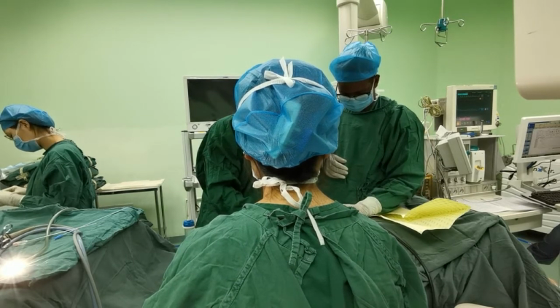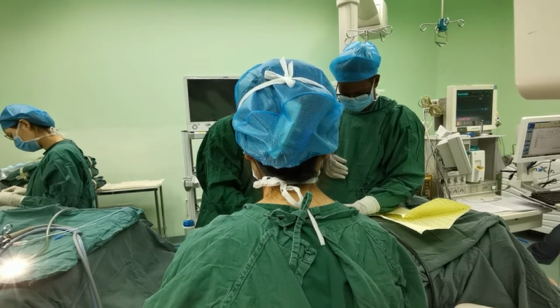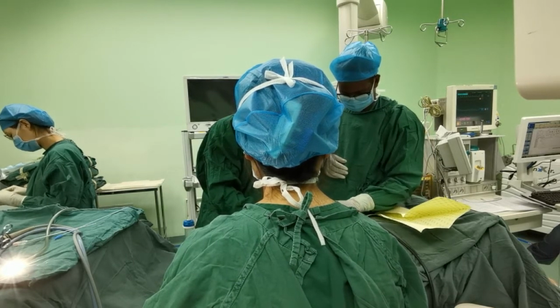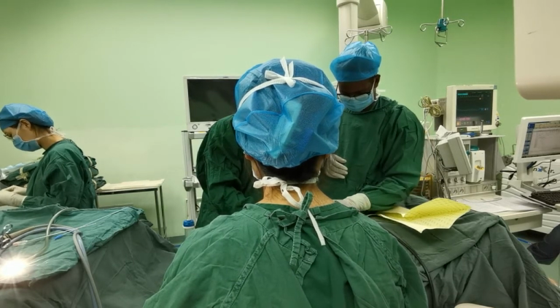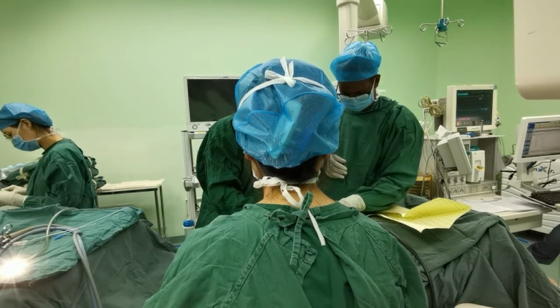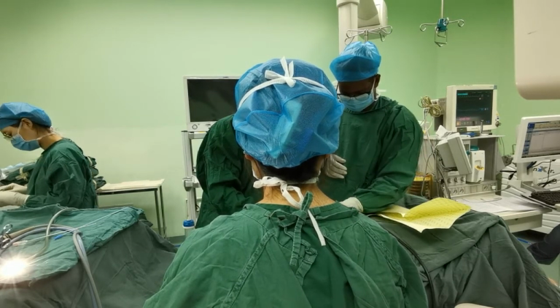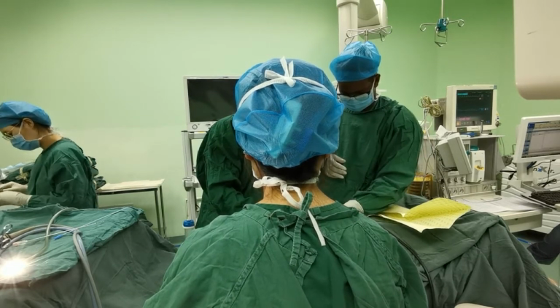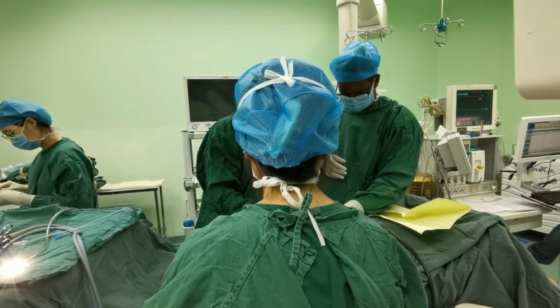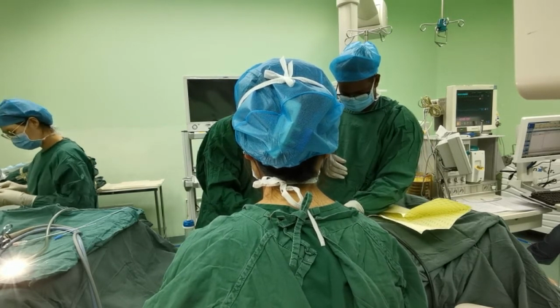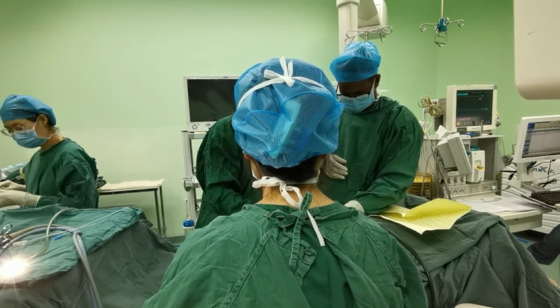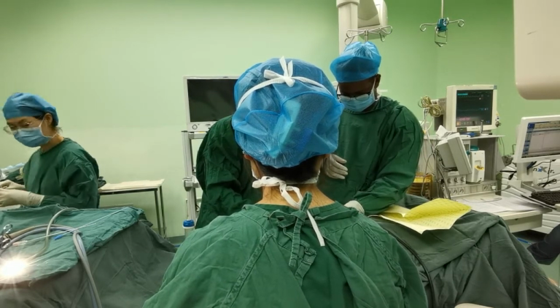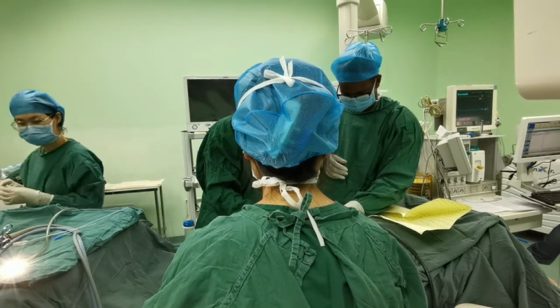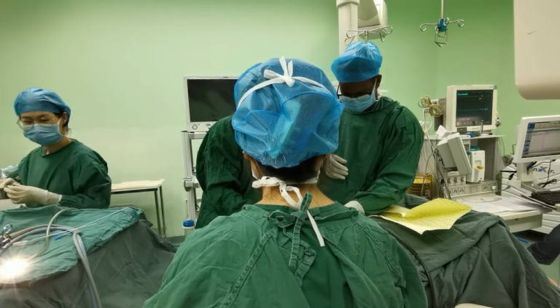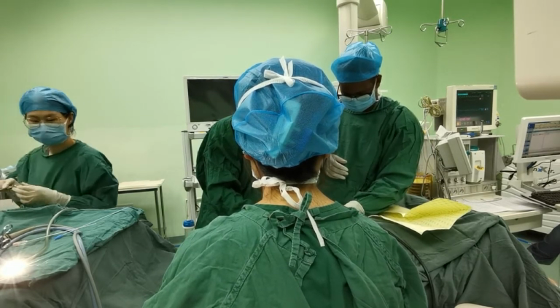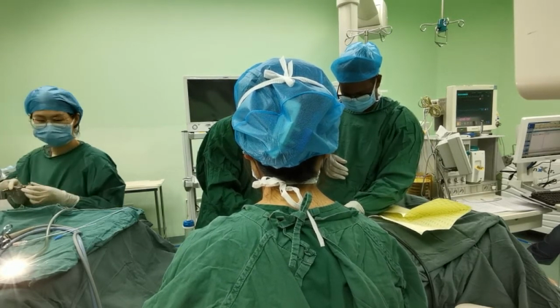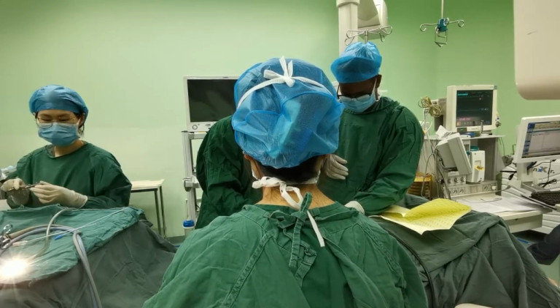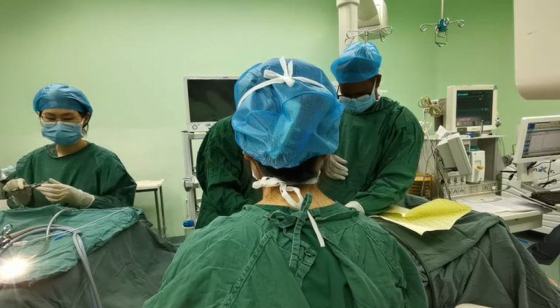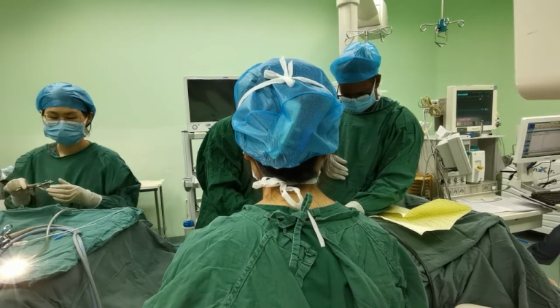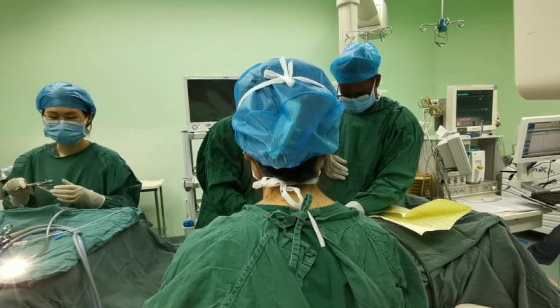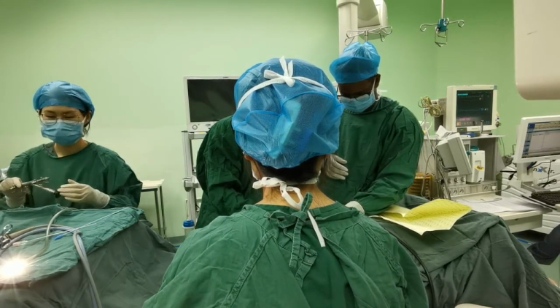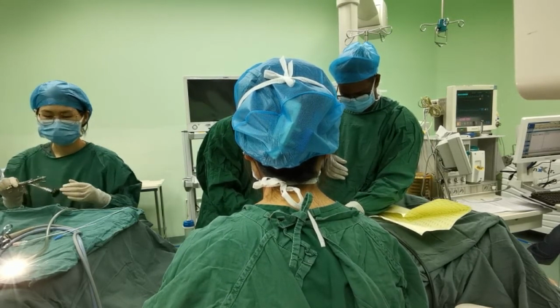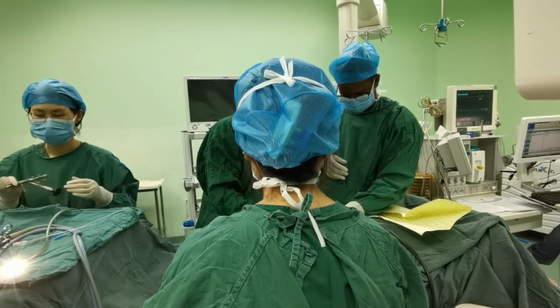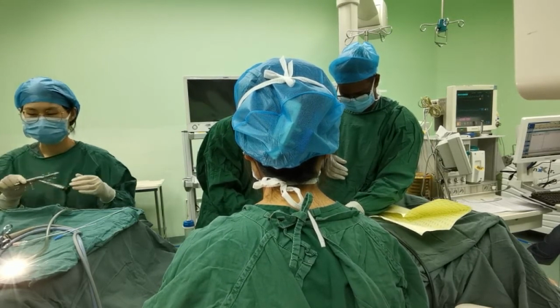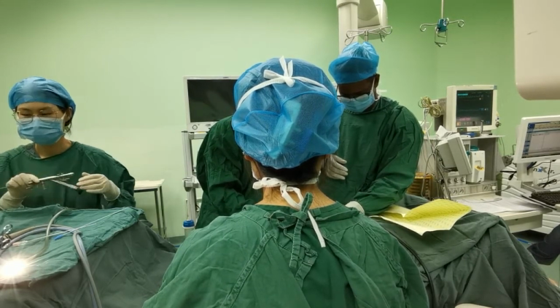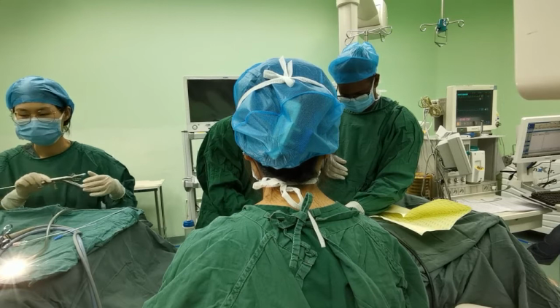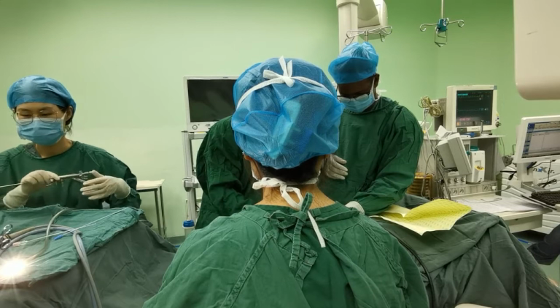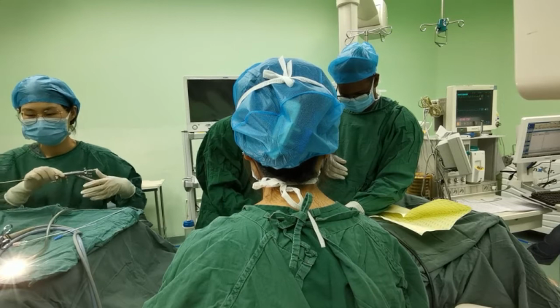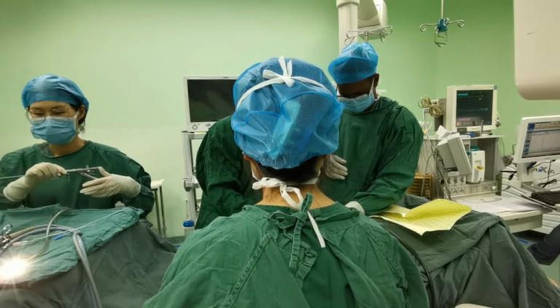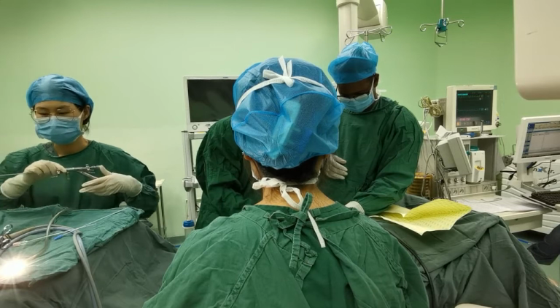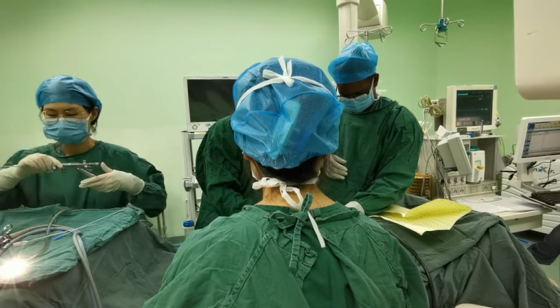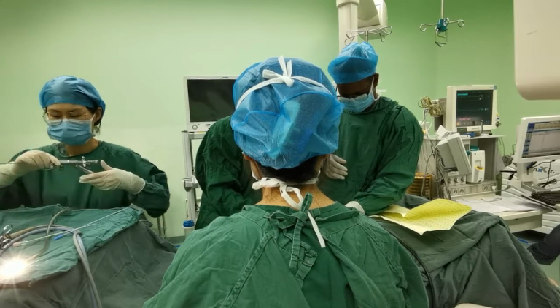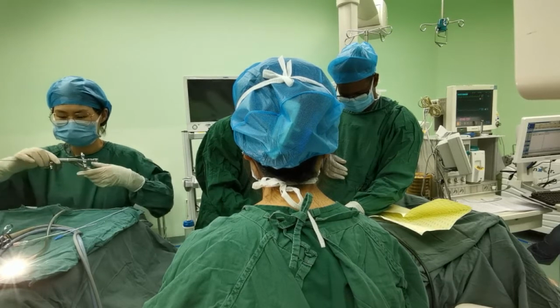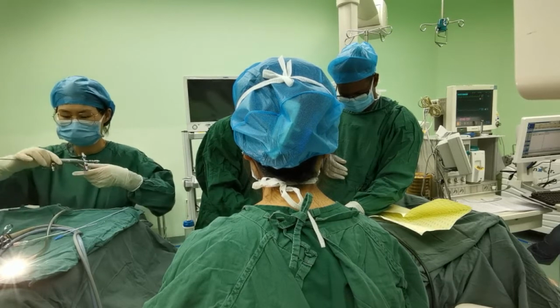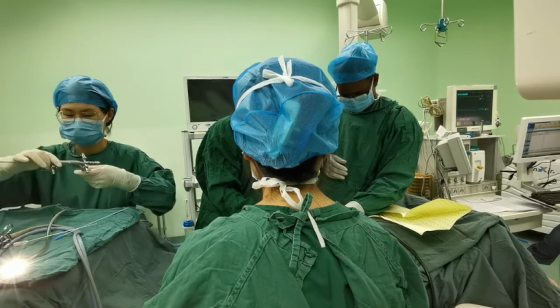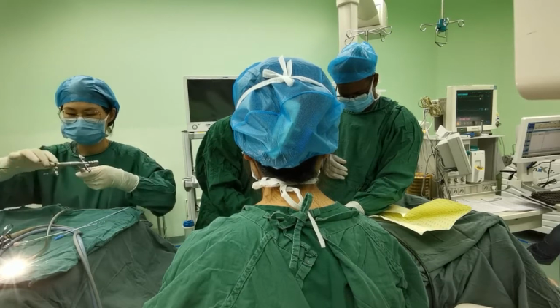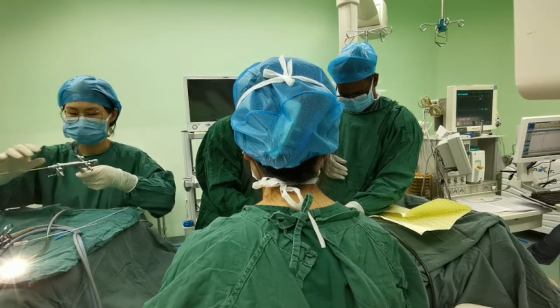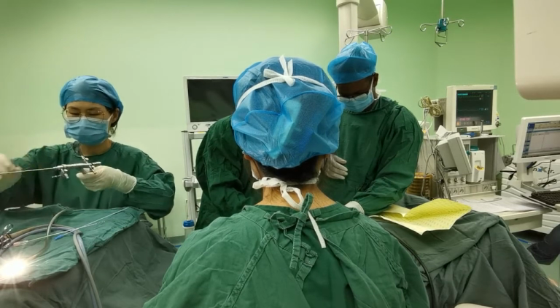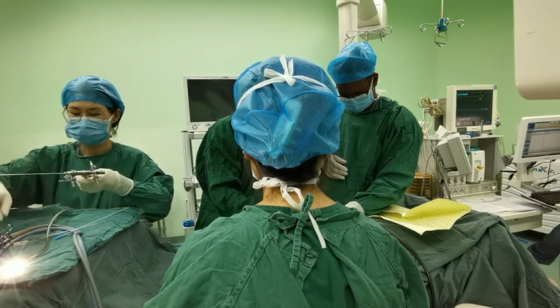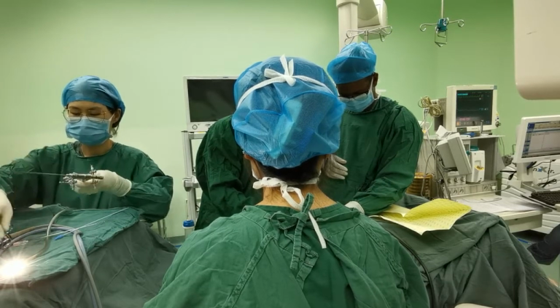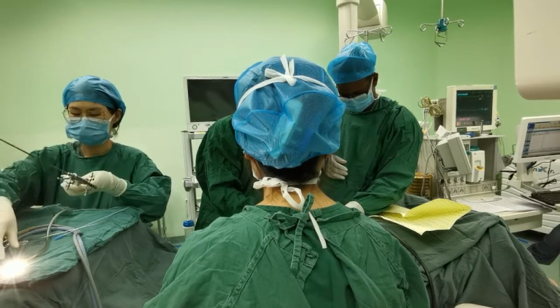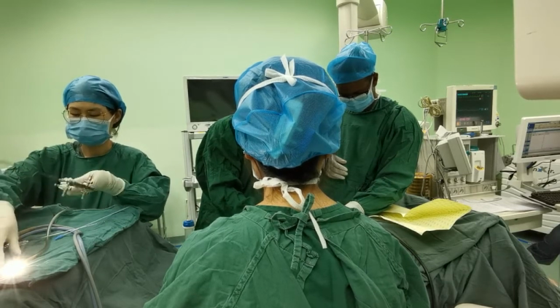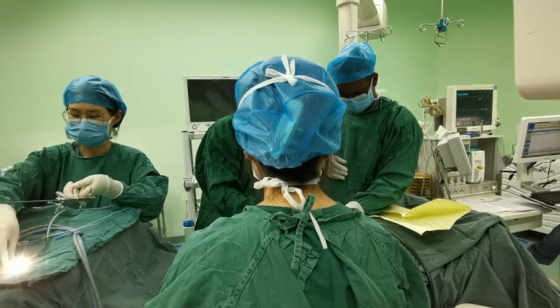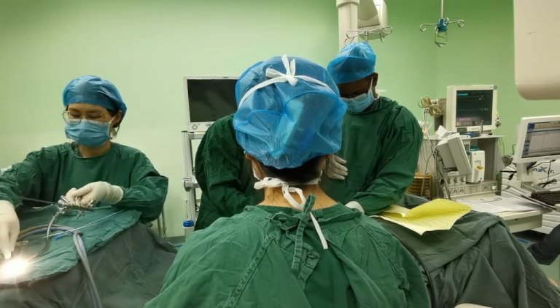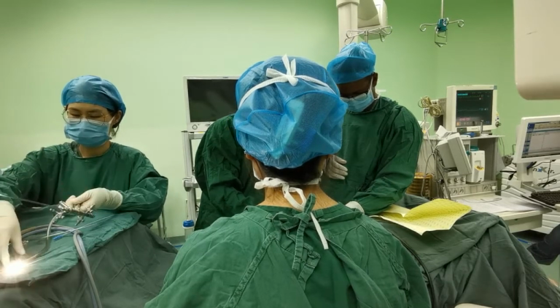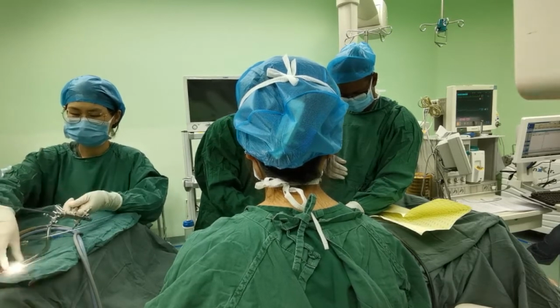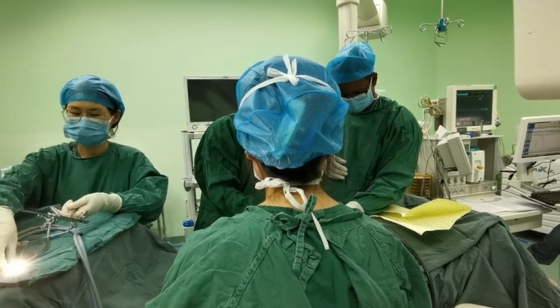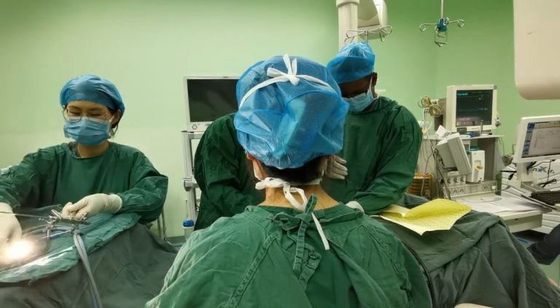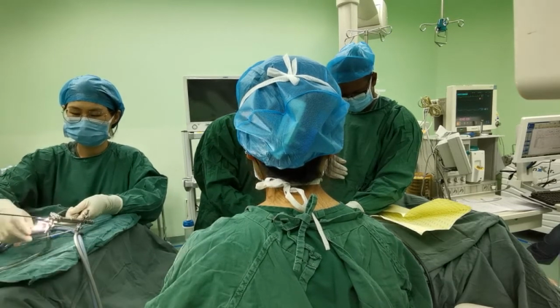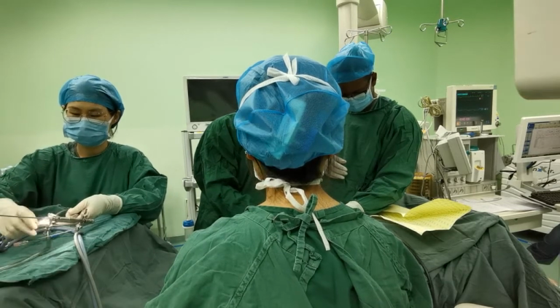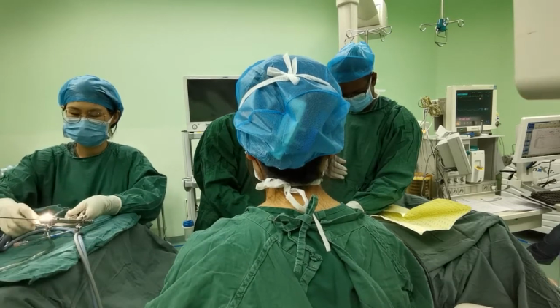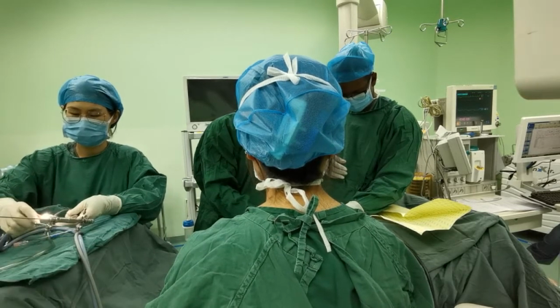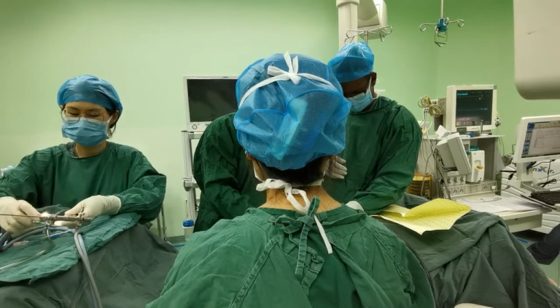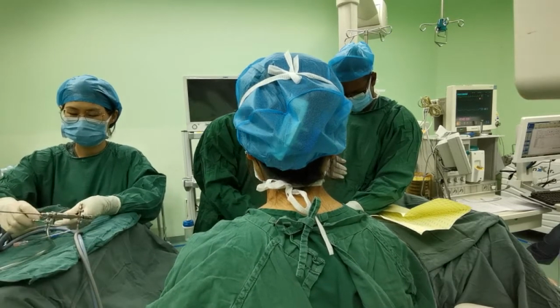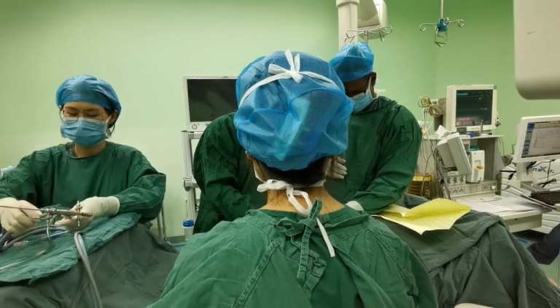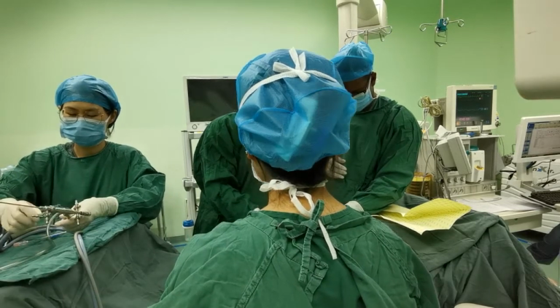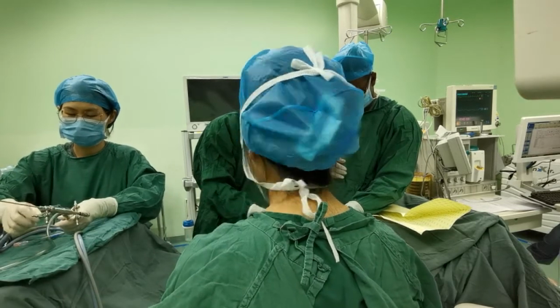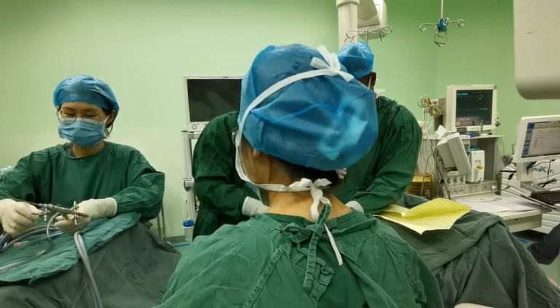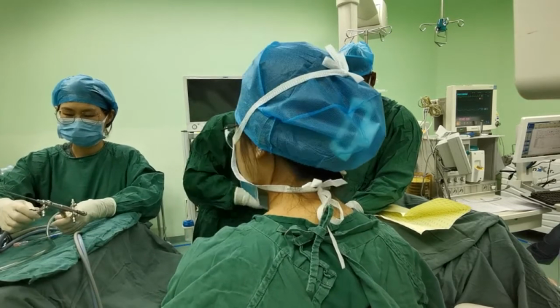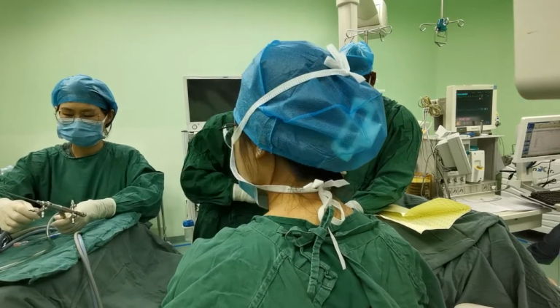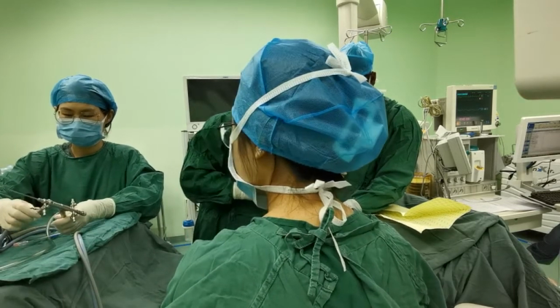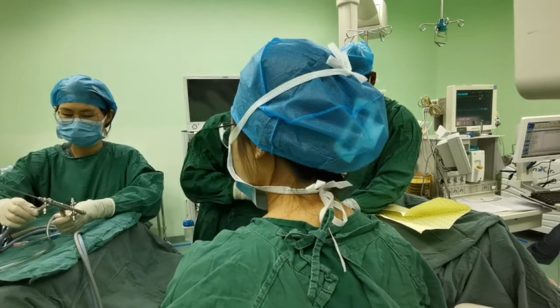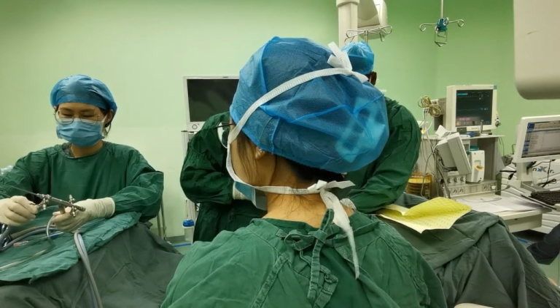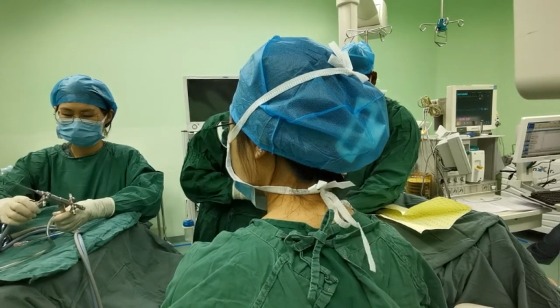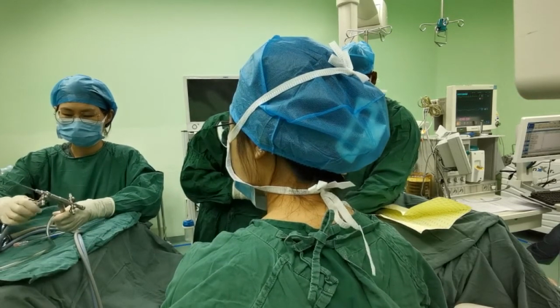This international organization is dedicated to research and treatment of stone disease.